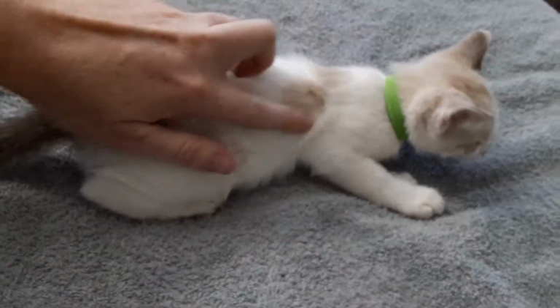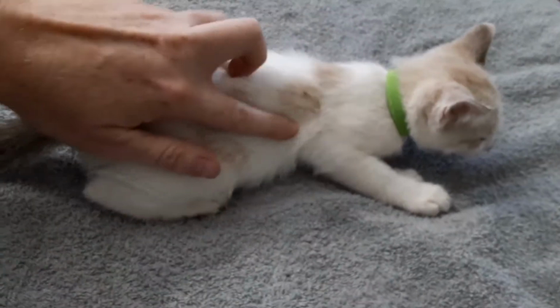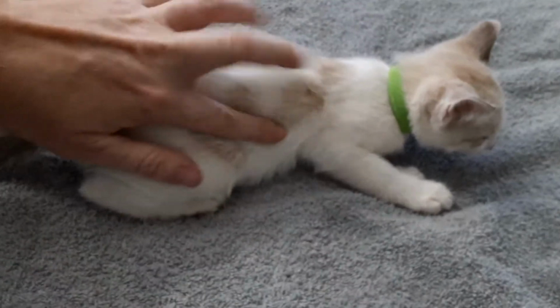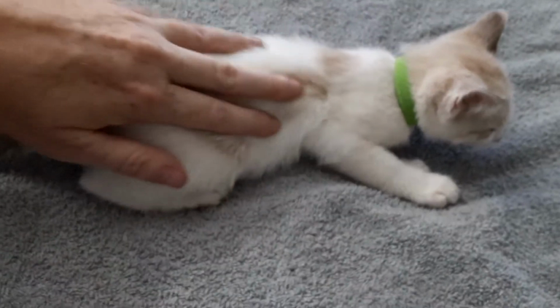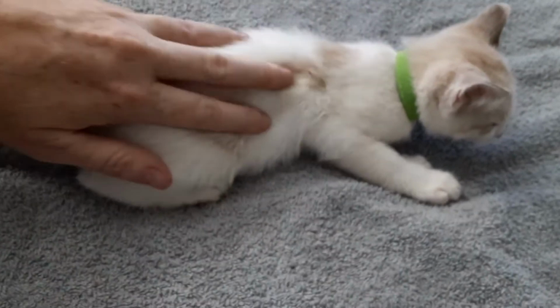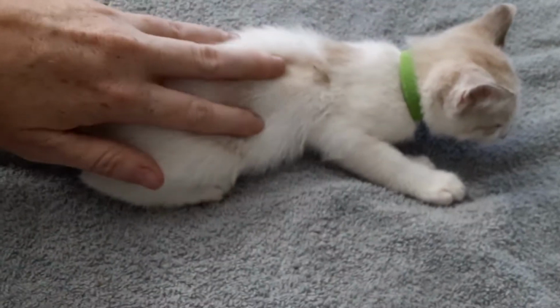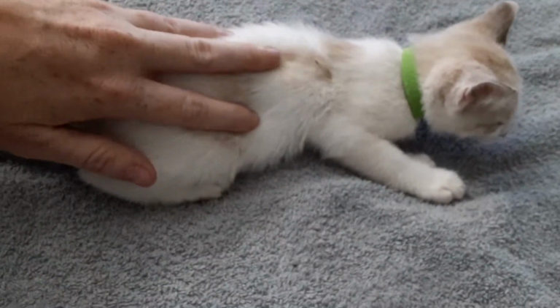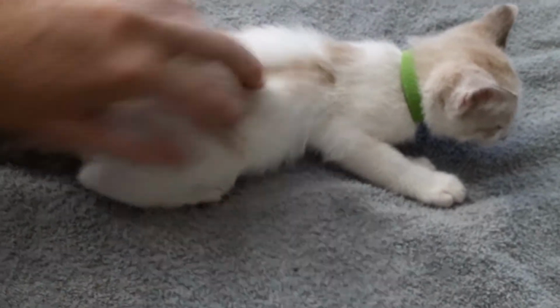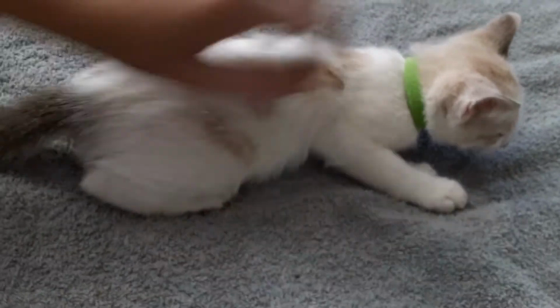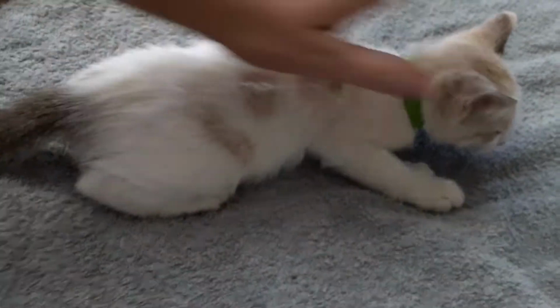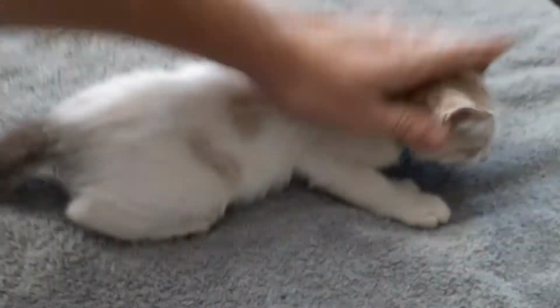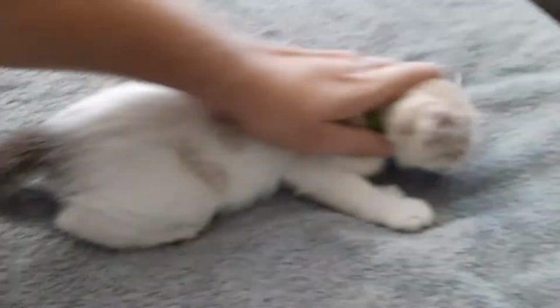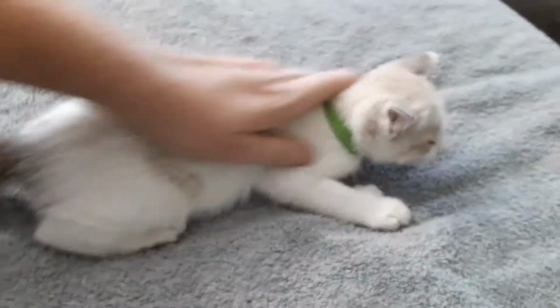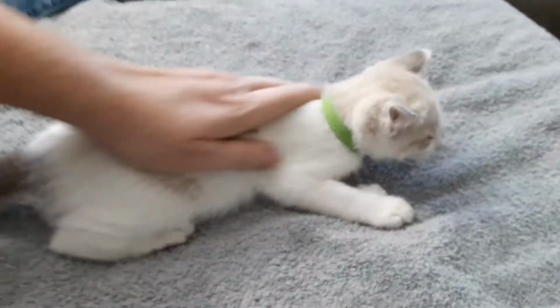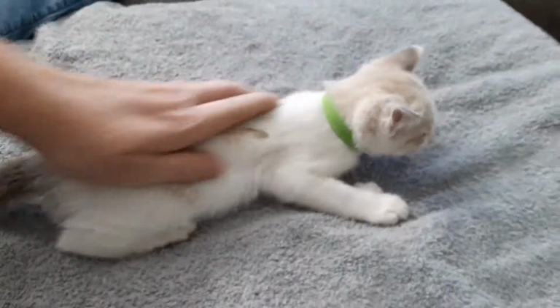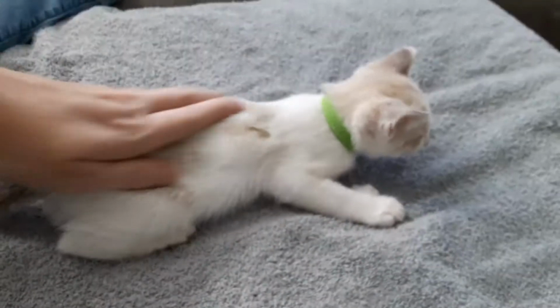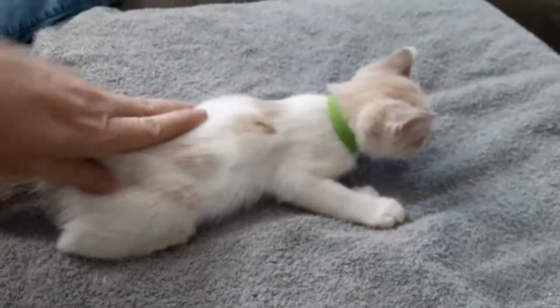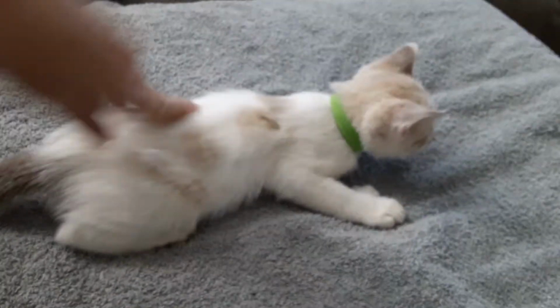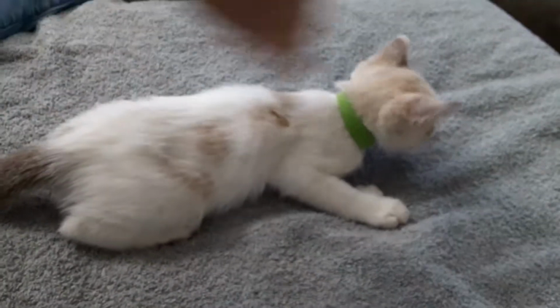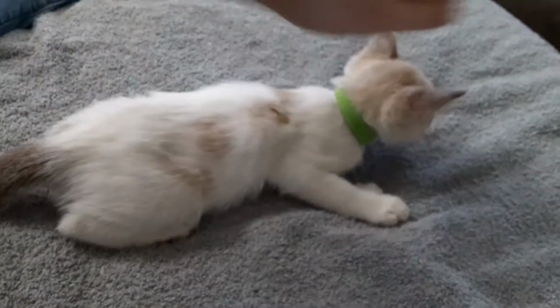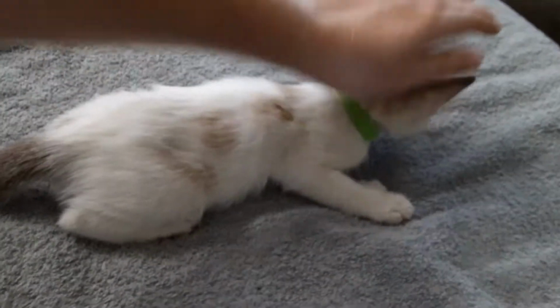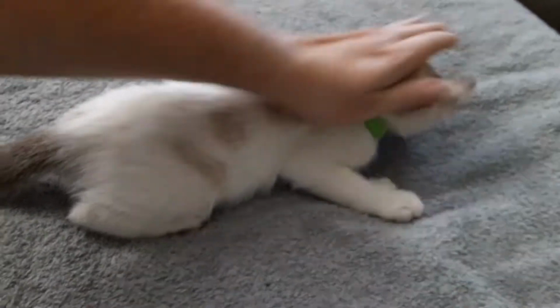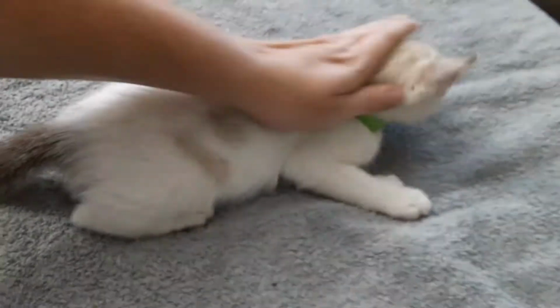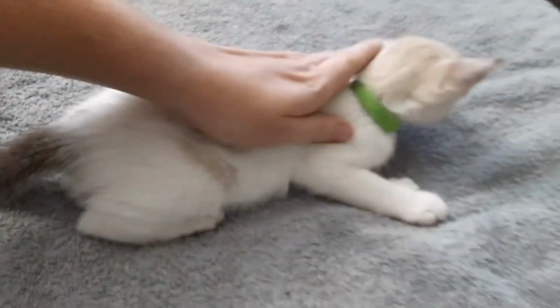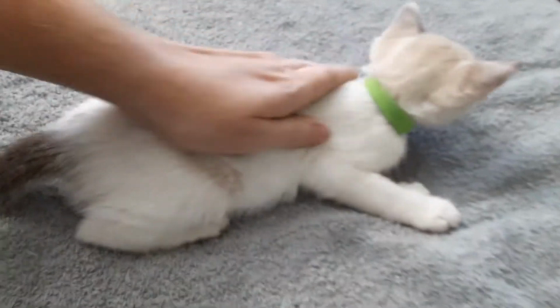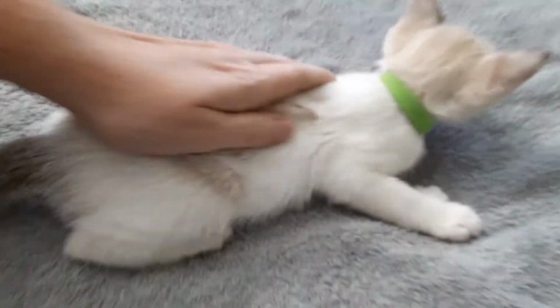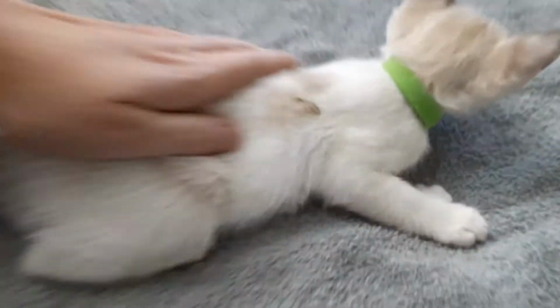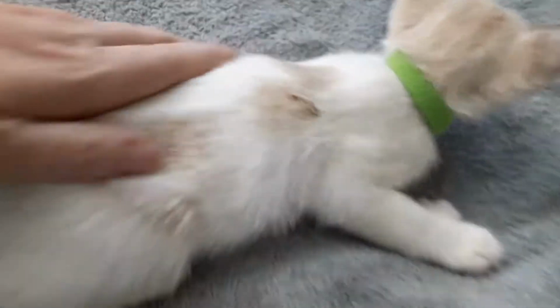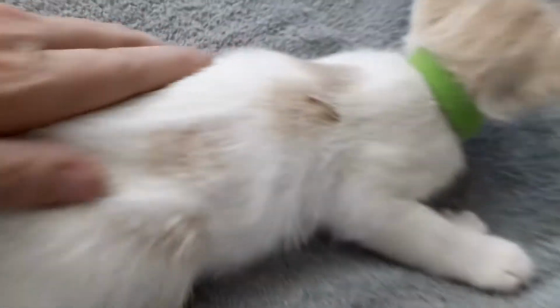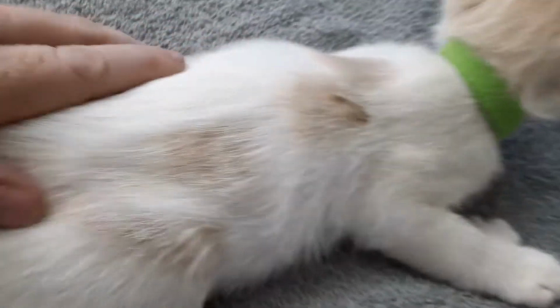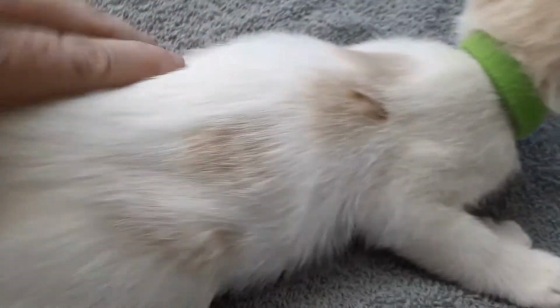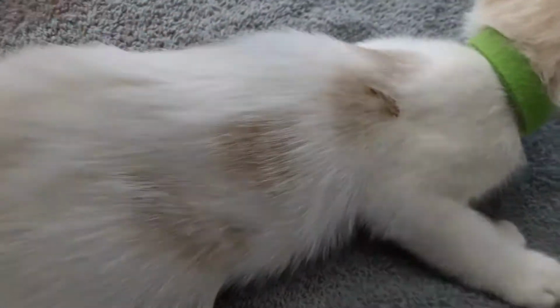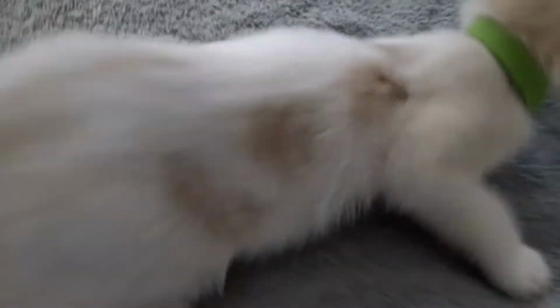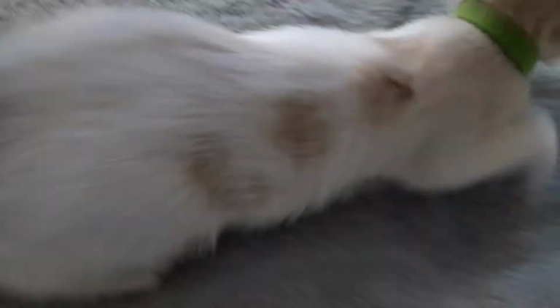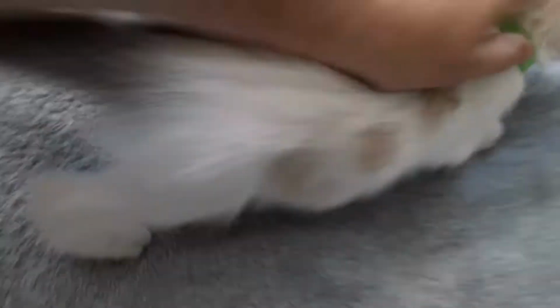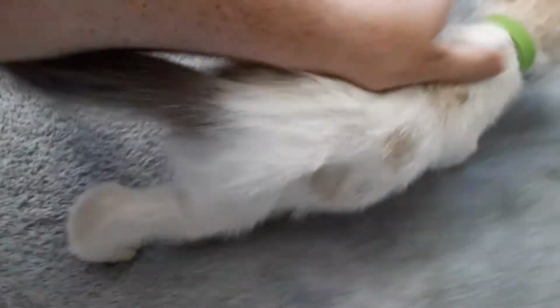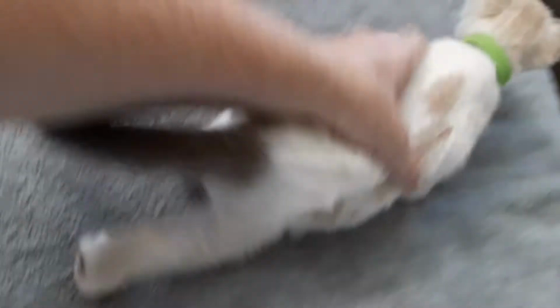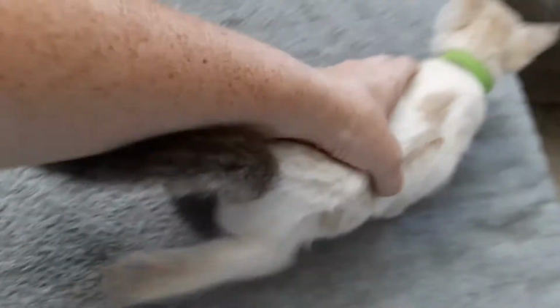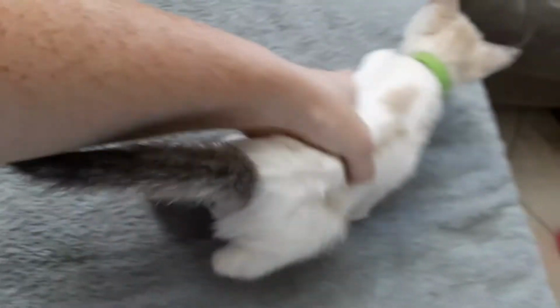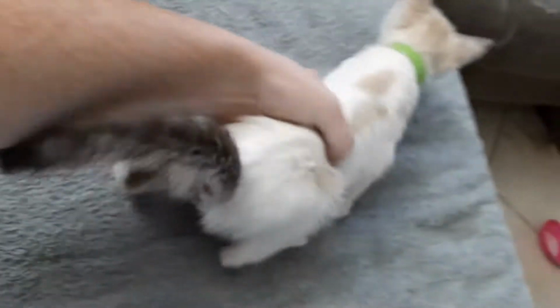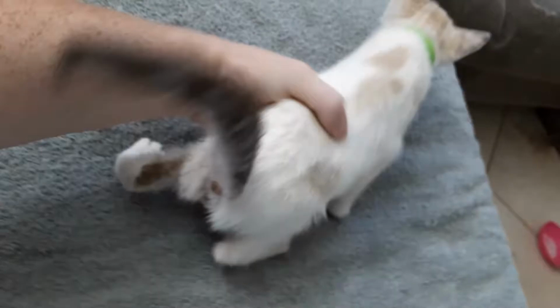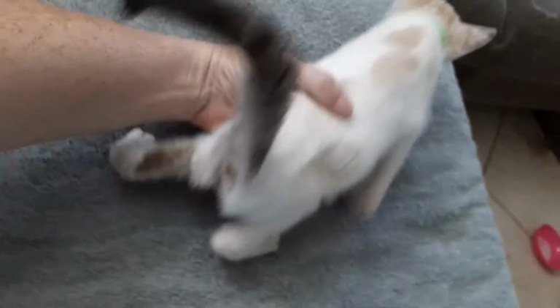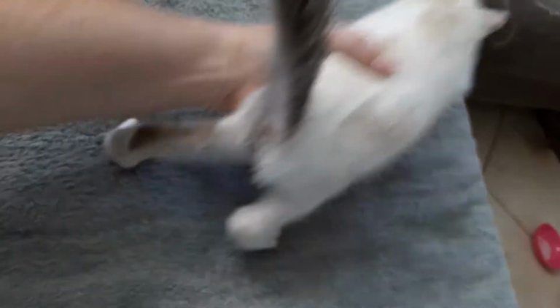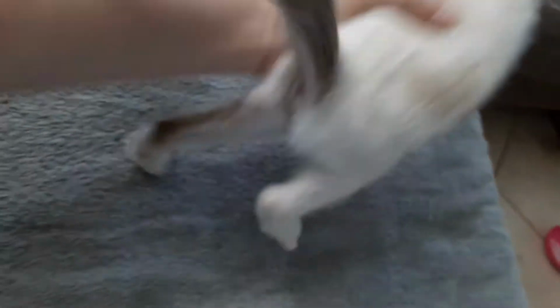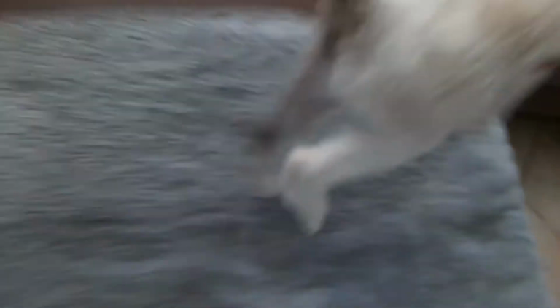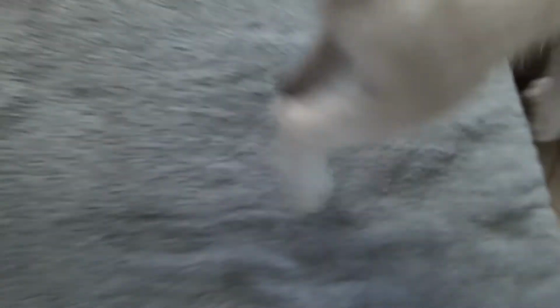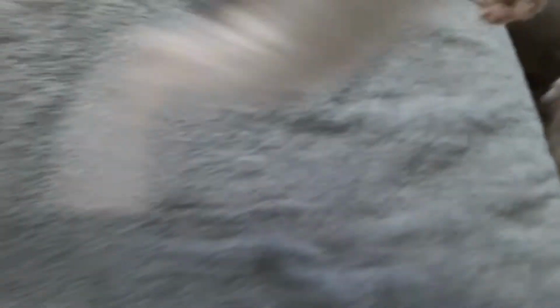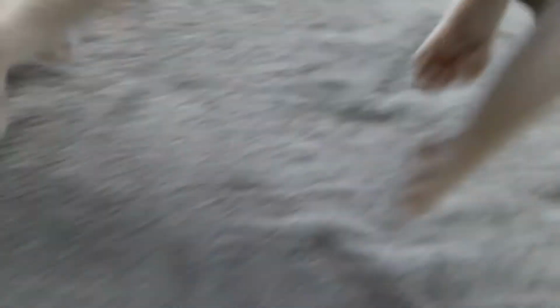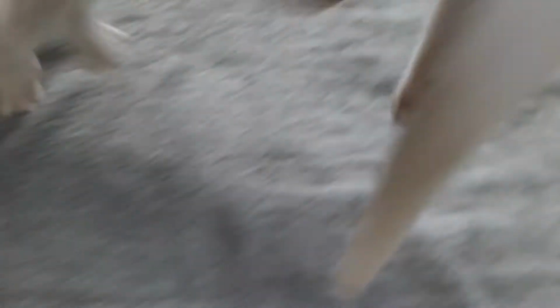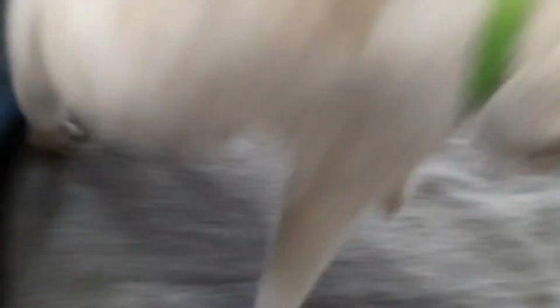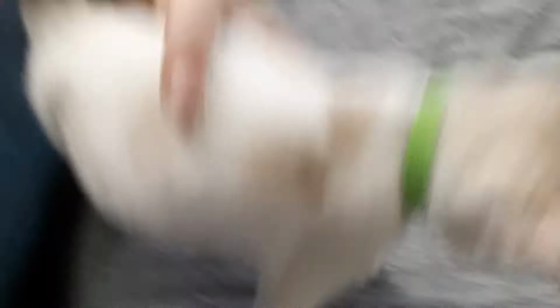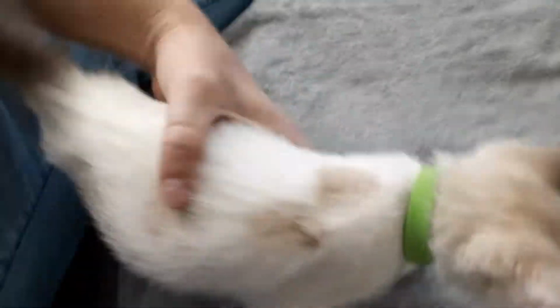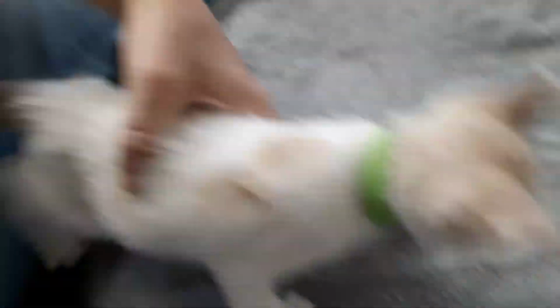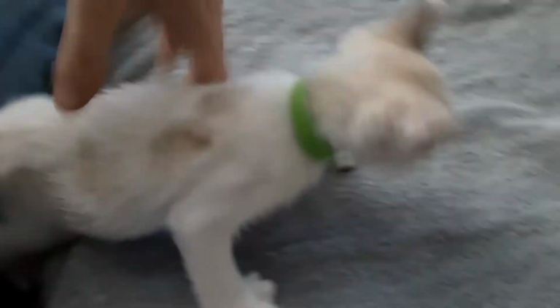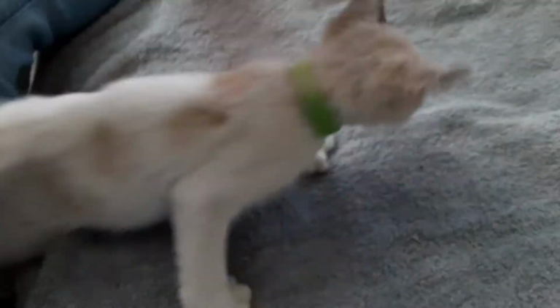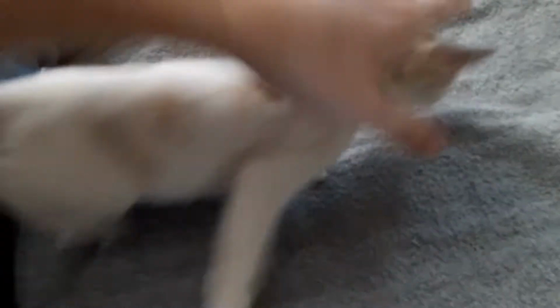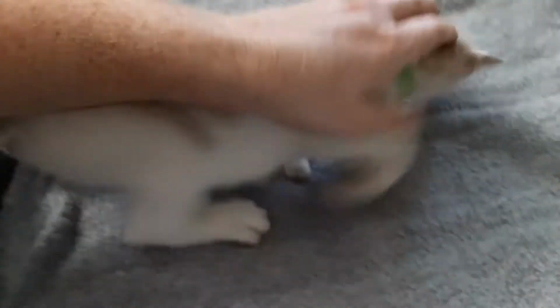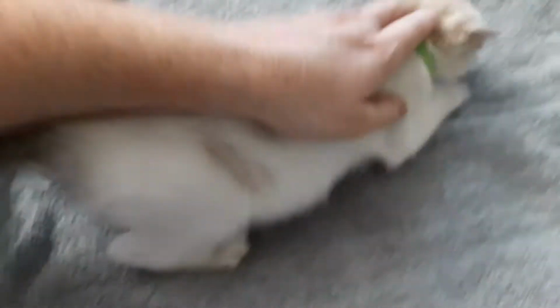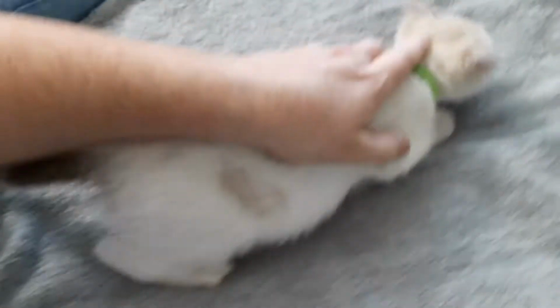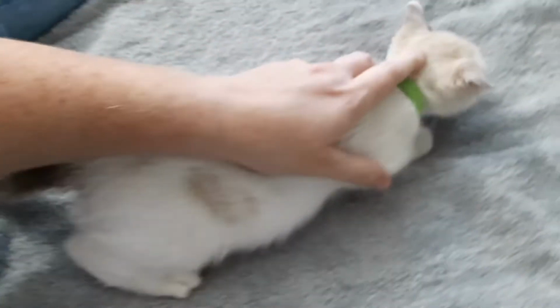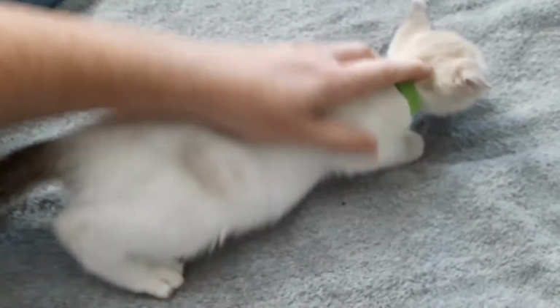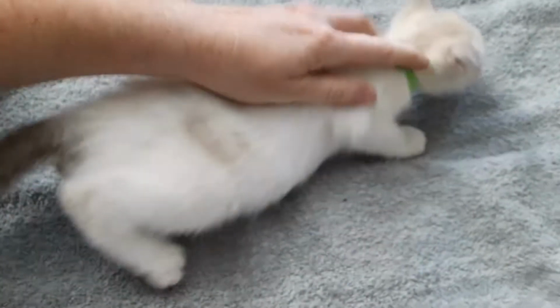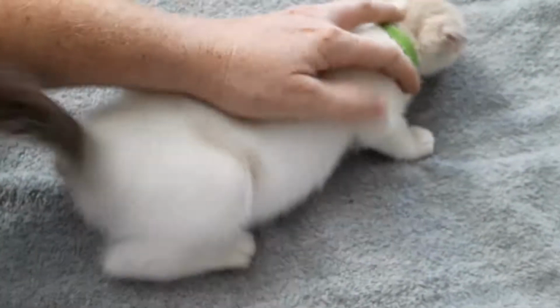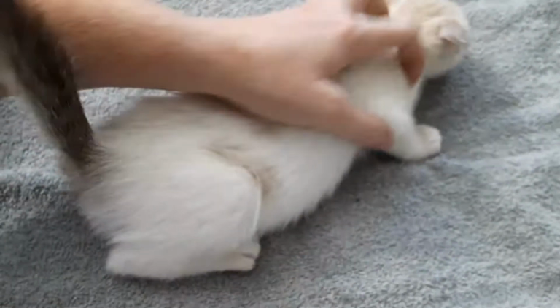It looks like he has some breakfast in his coat — that is not part of his coat. That is definitely food that one of his siblings dropped into his coat.